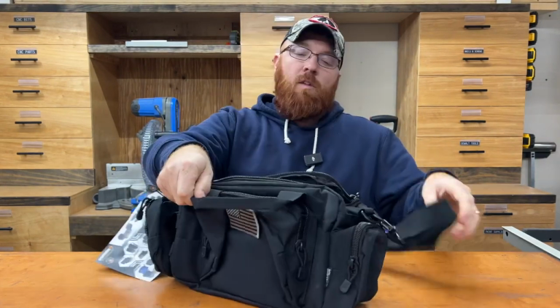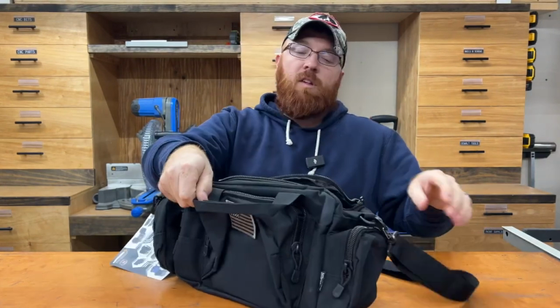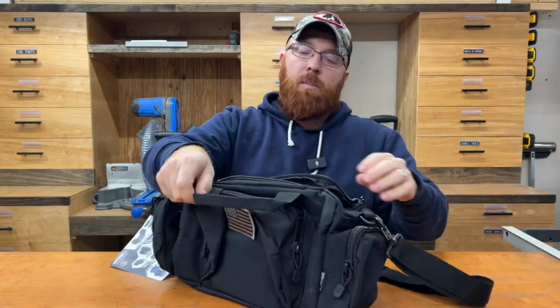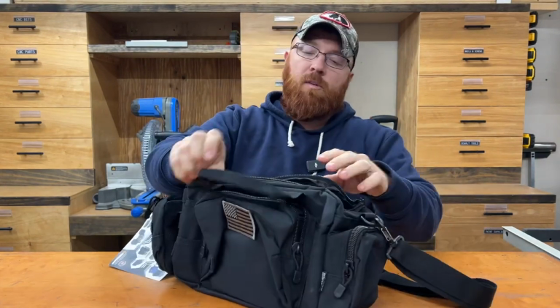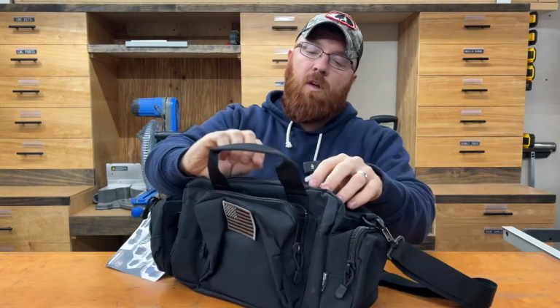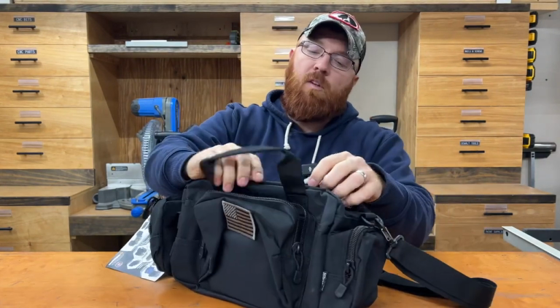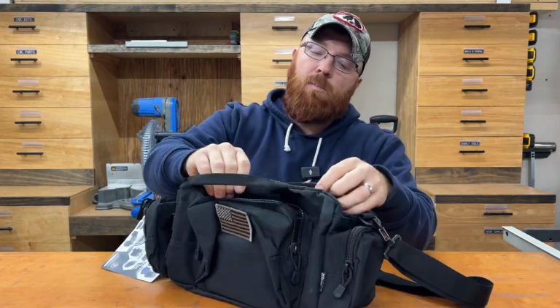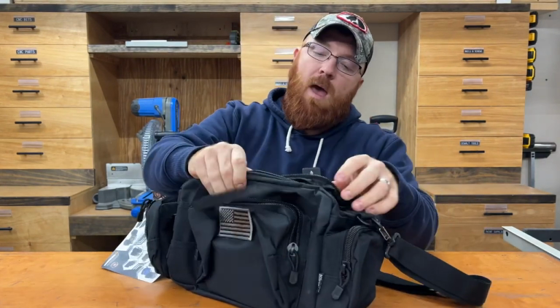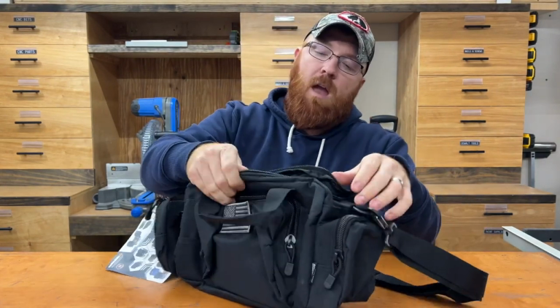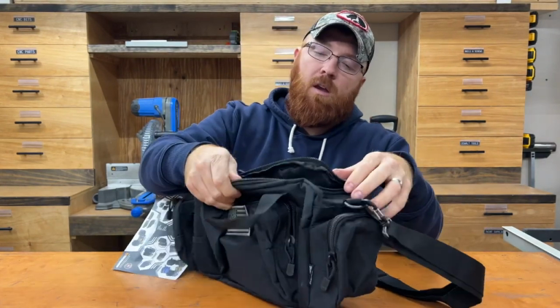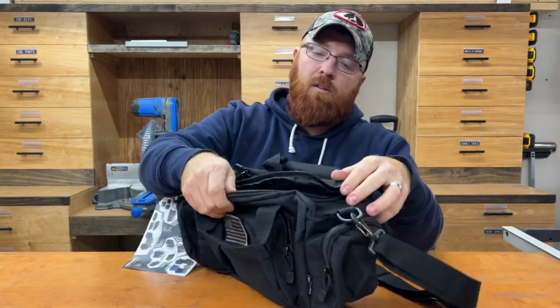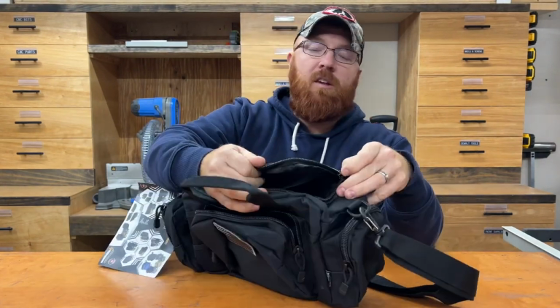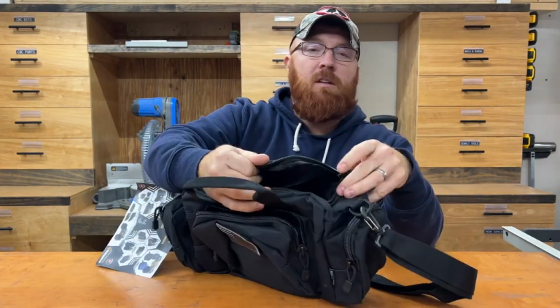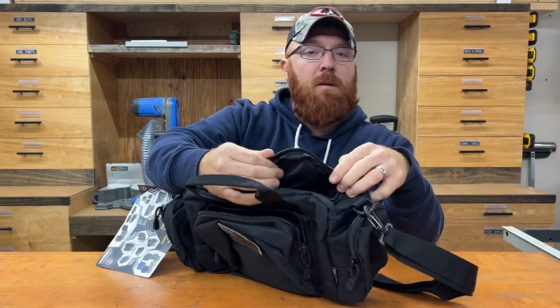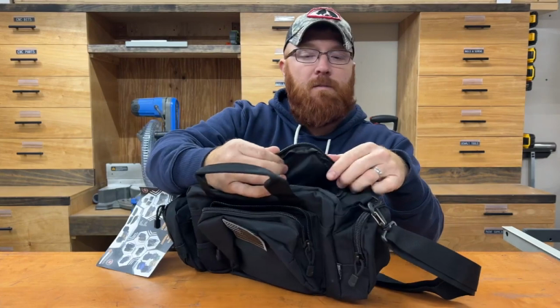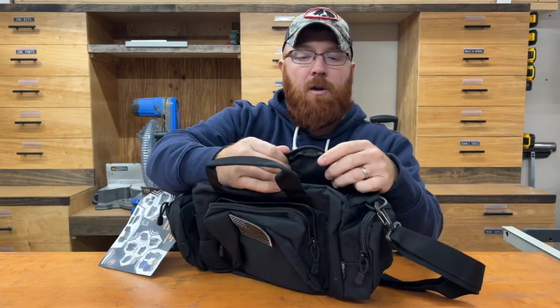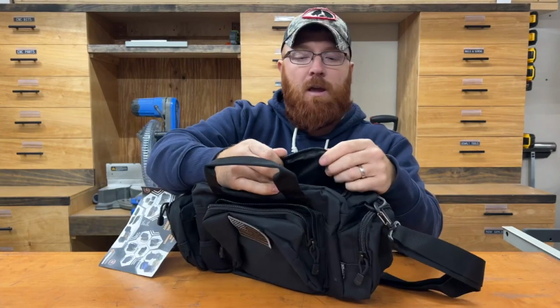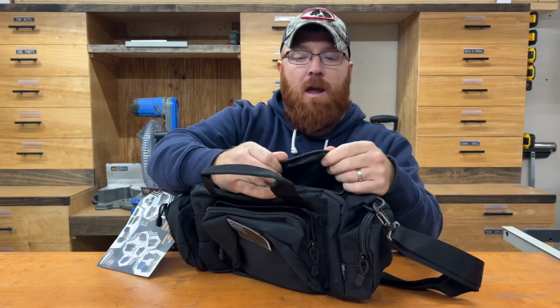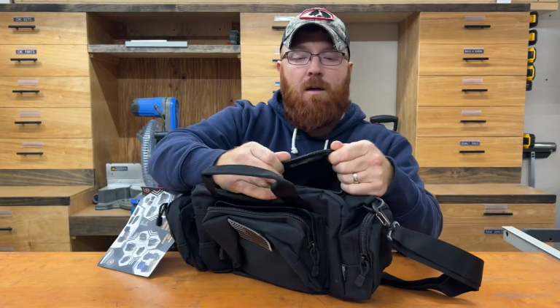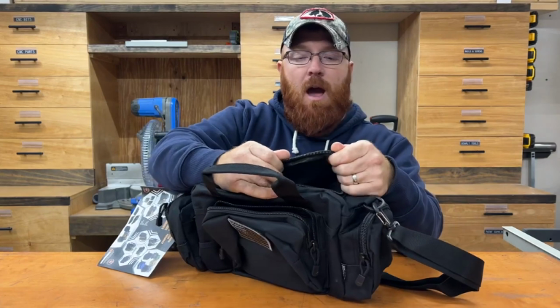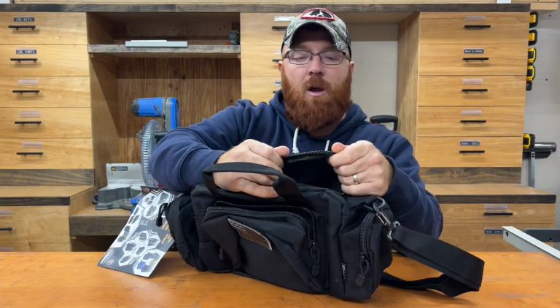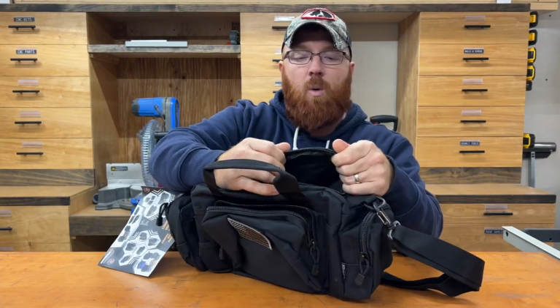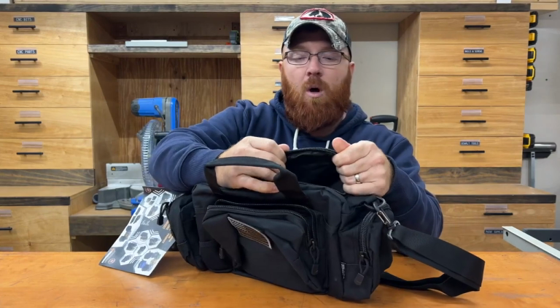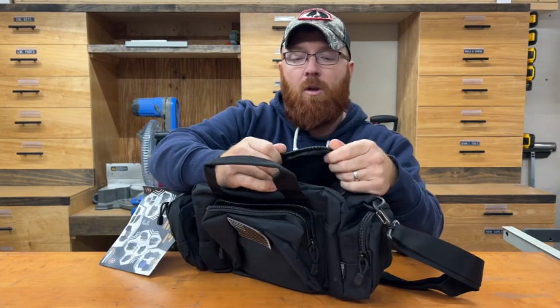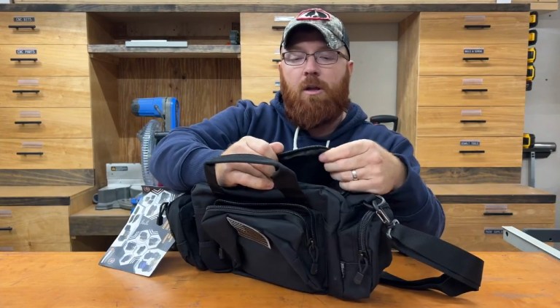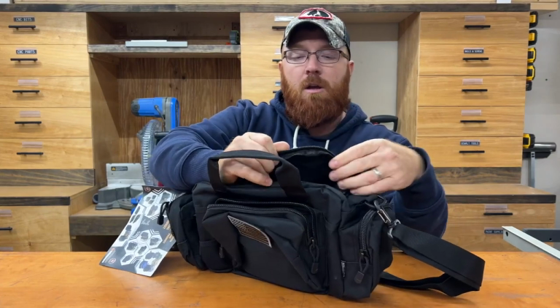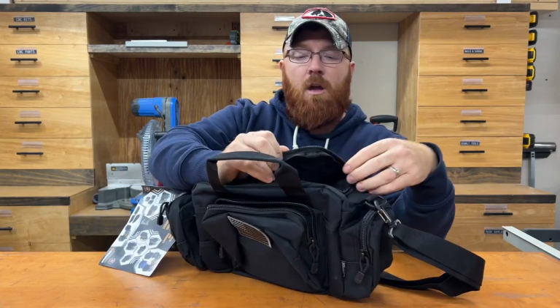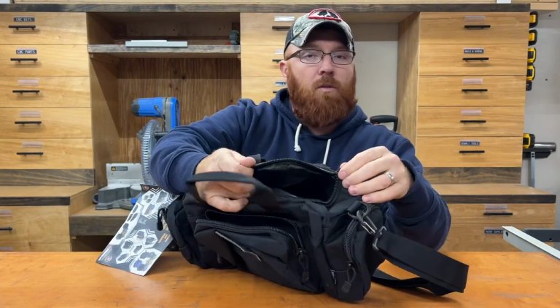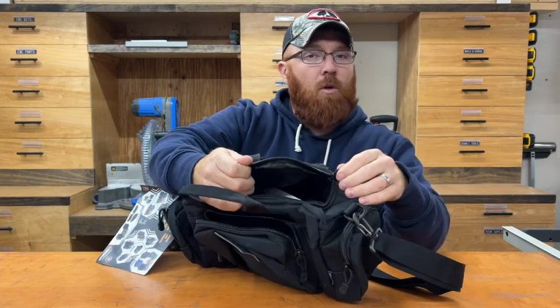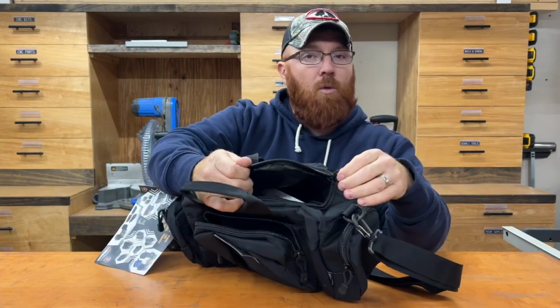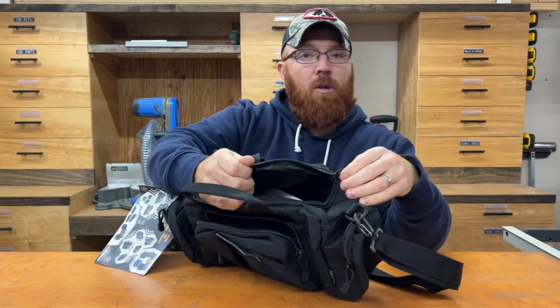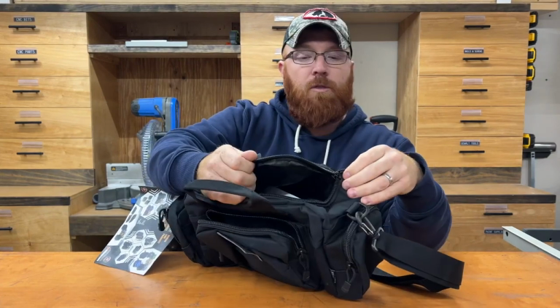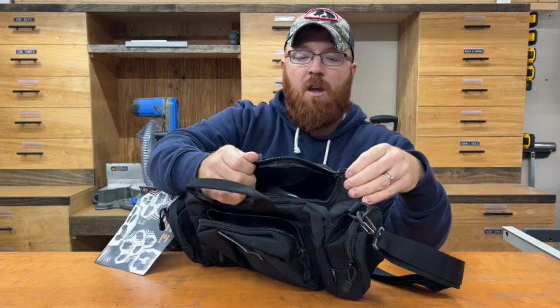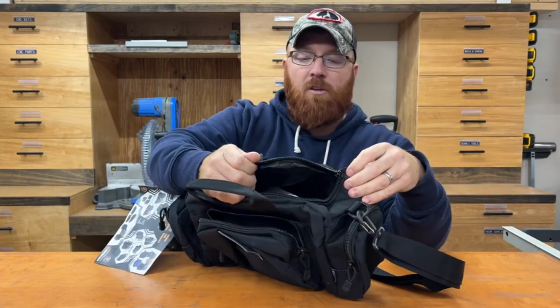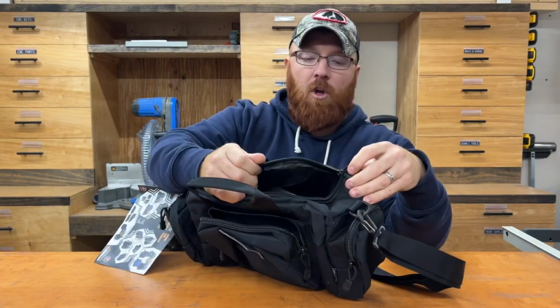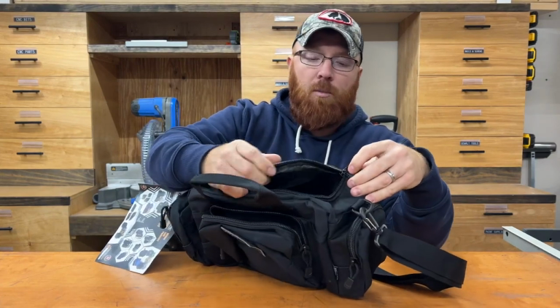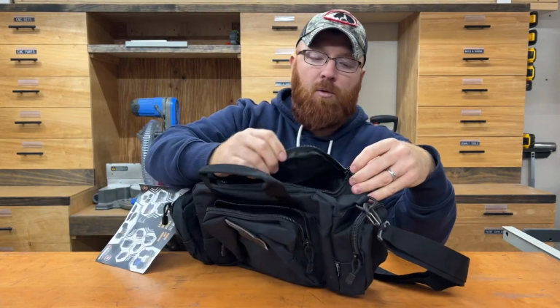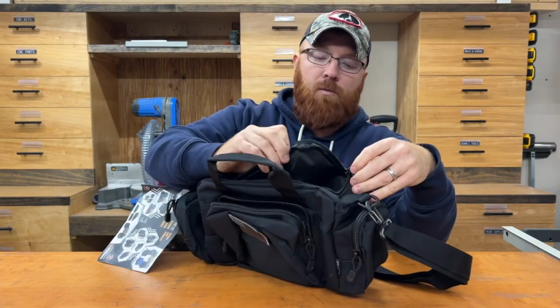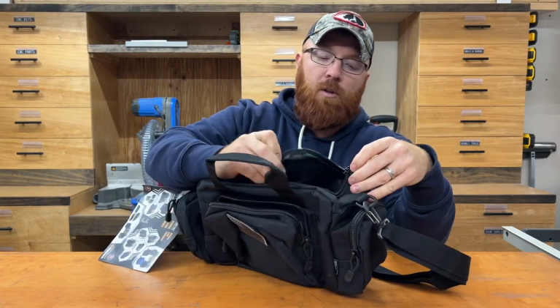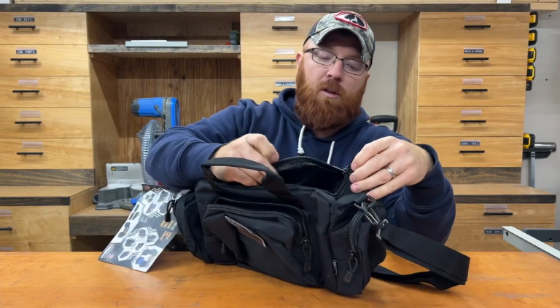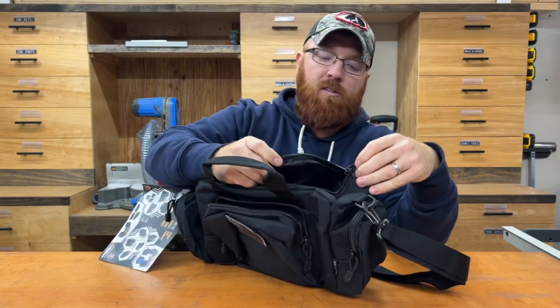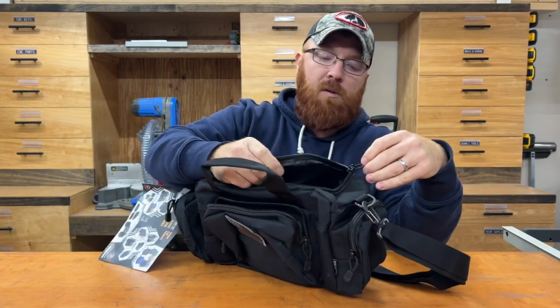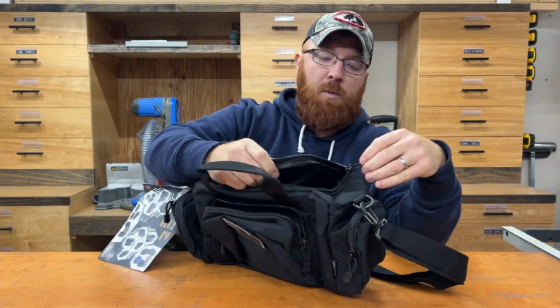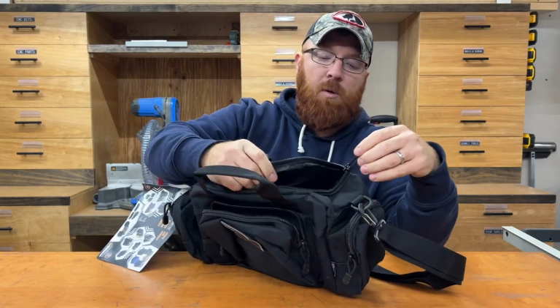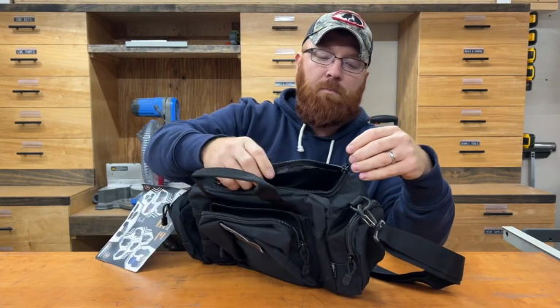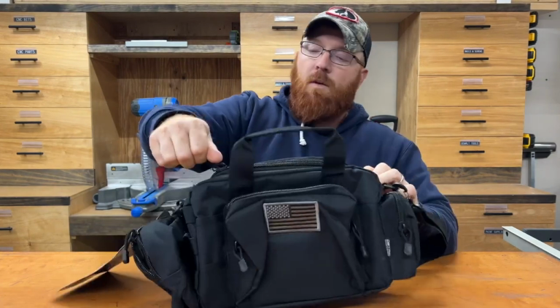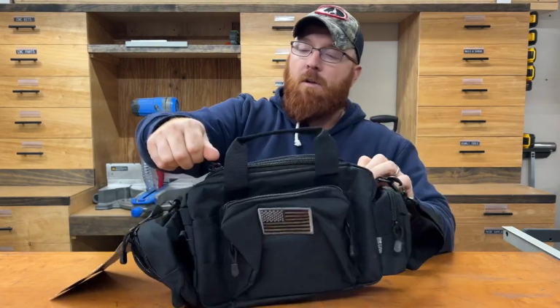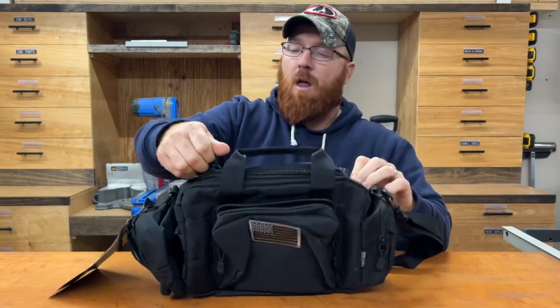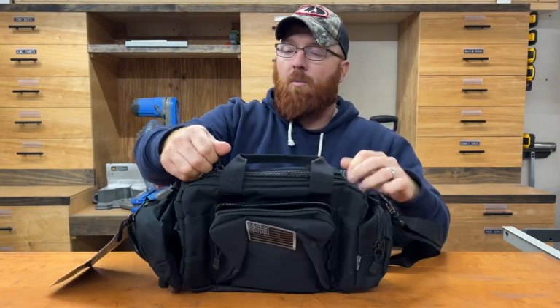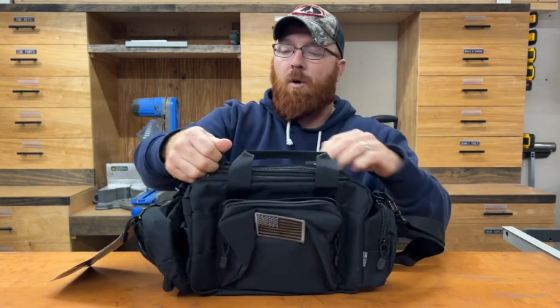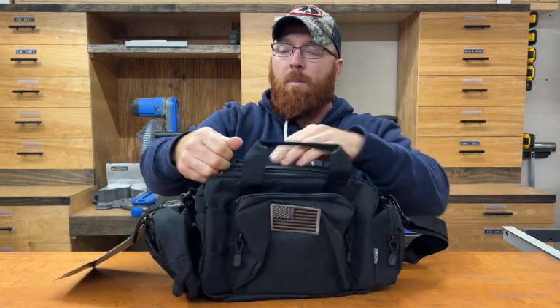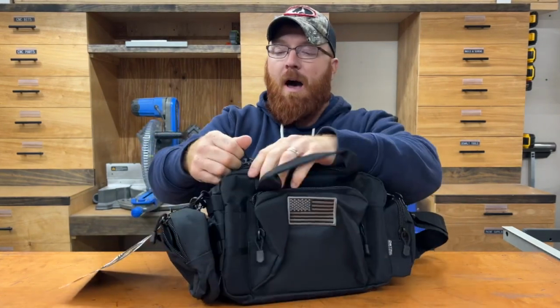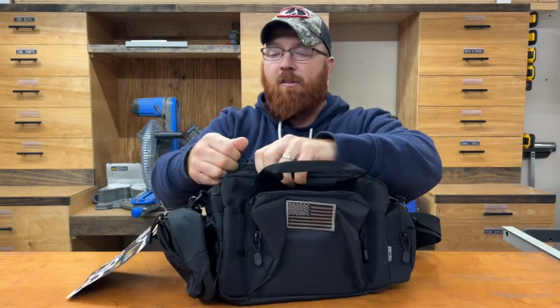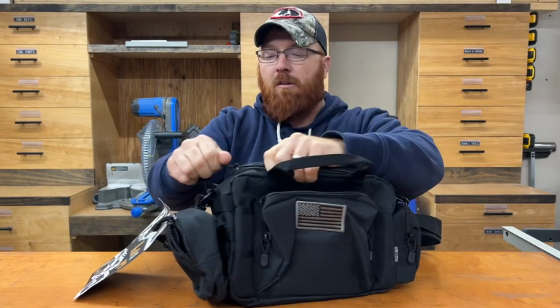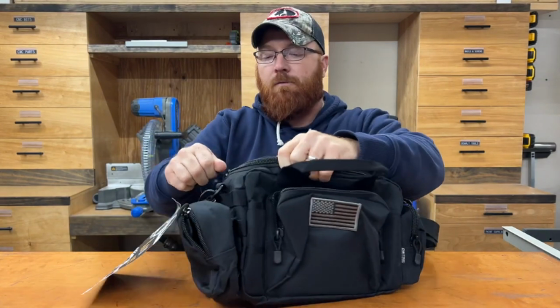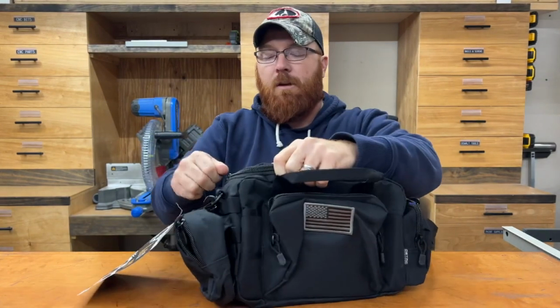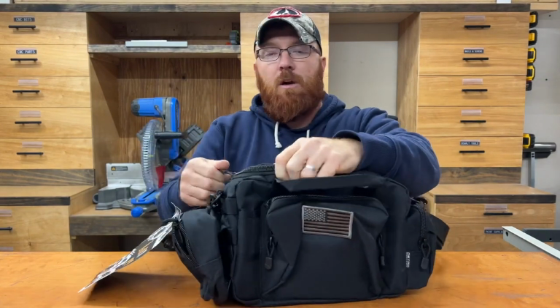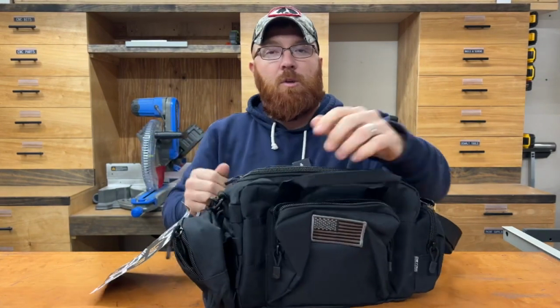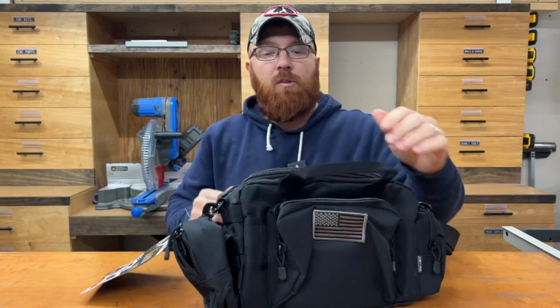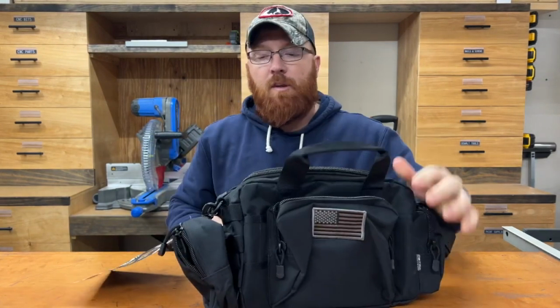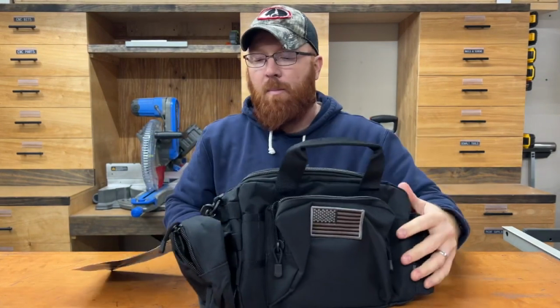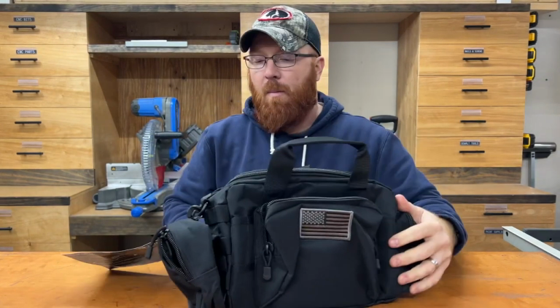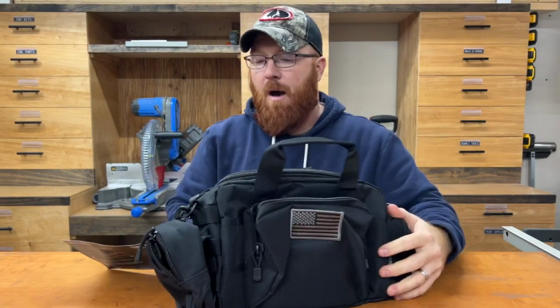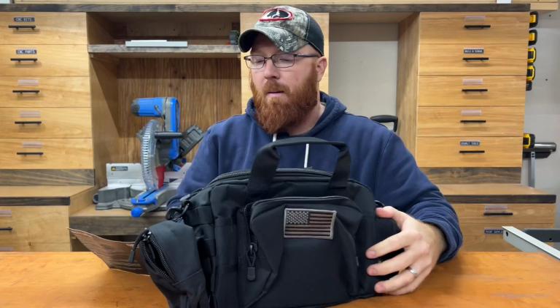The zippers on this bag seem to be very high quality — really thick and durable feeling. They've got a real positive feel when you zip them up.